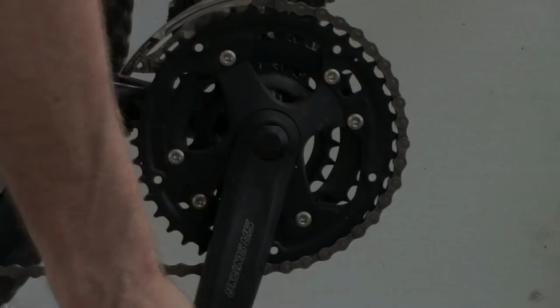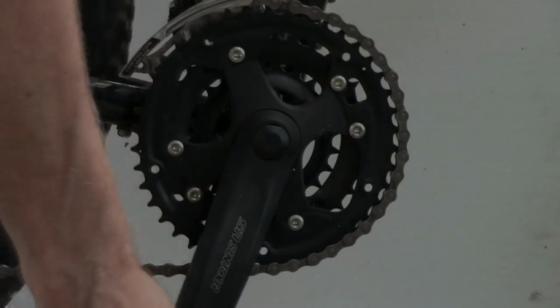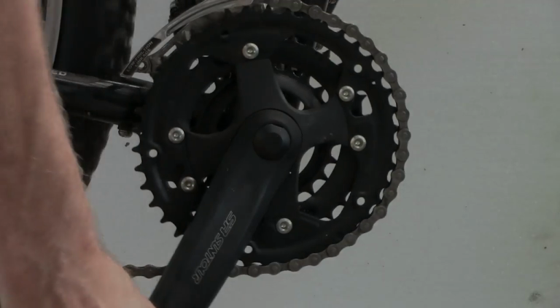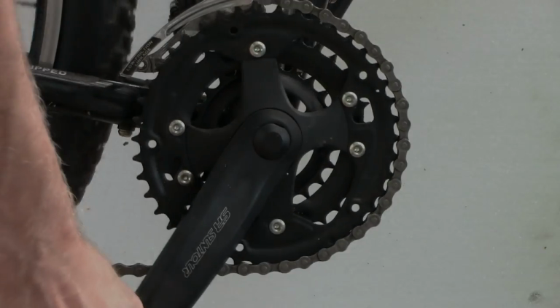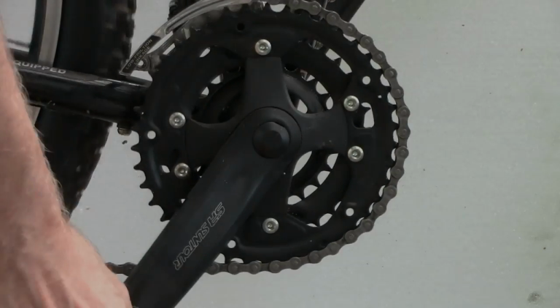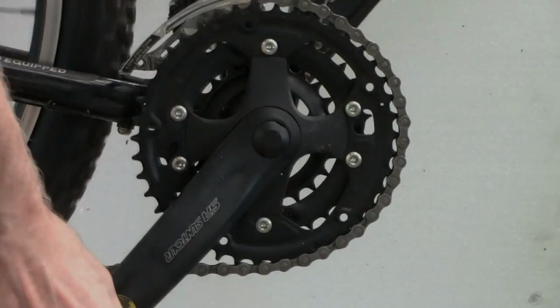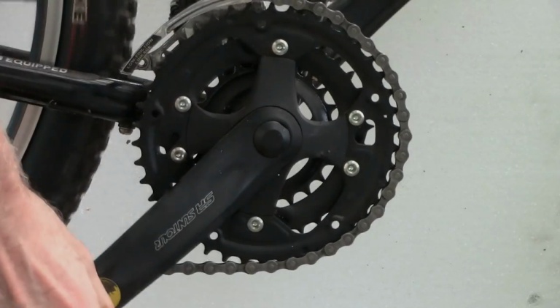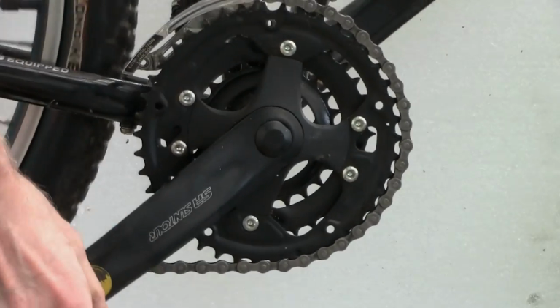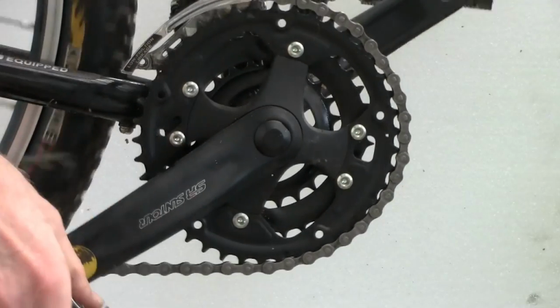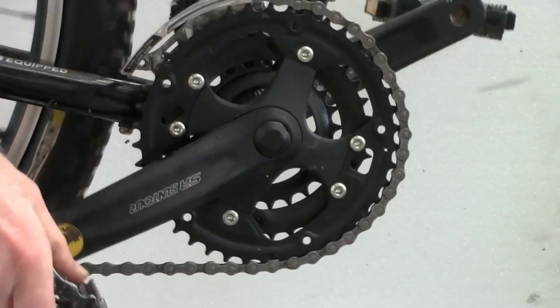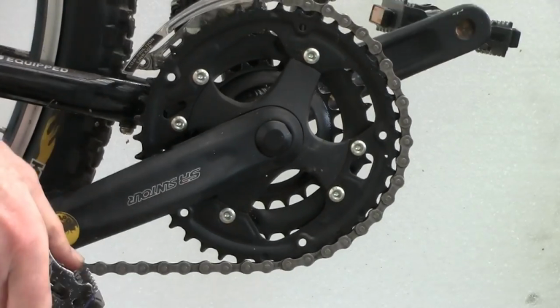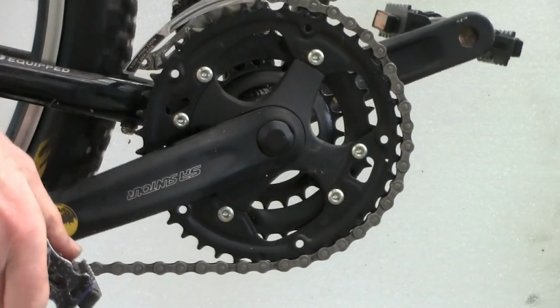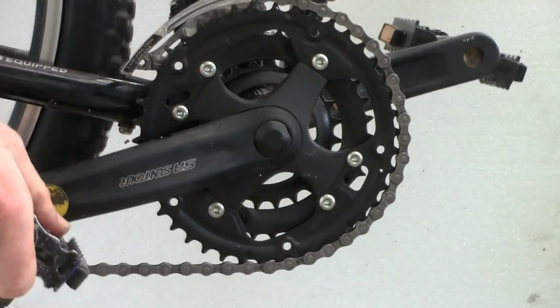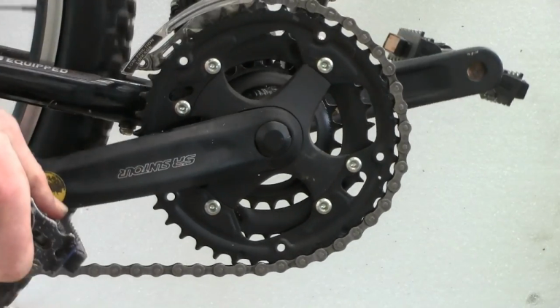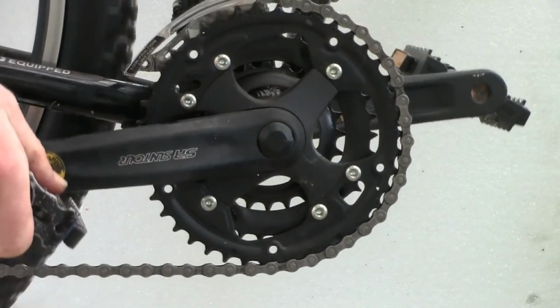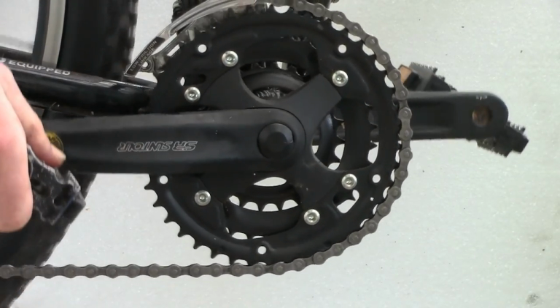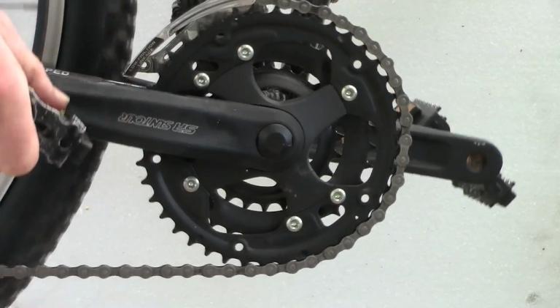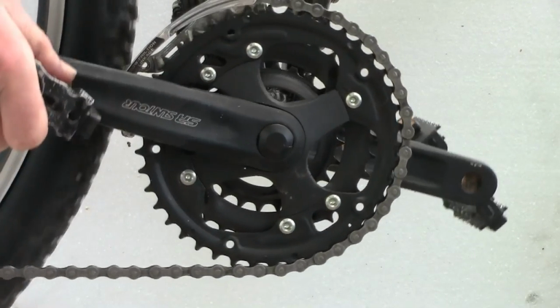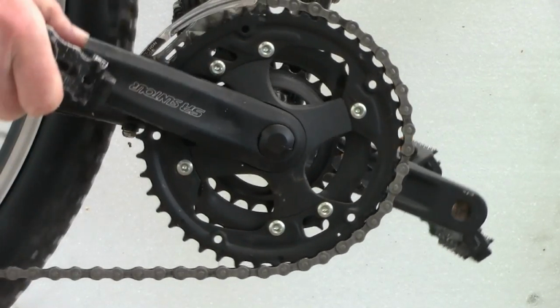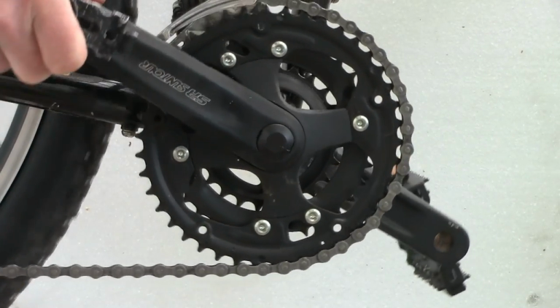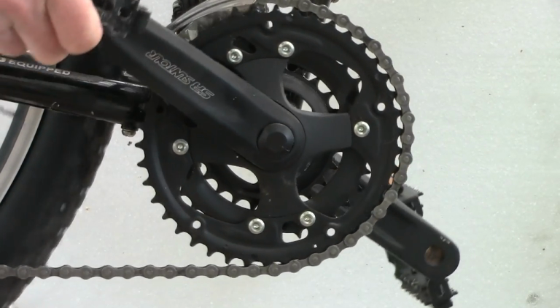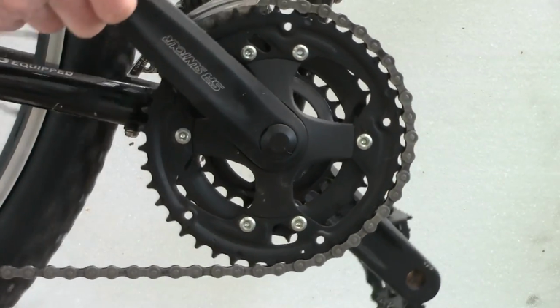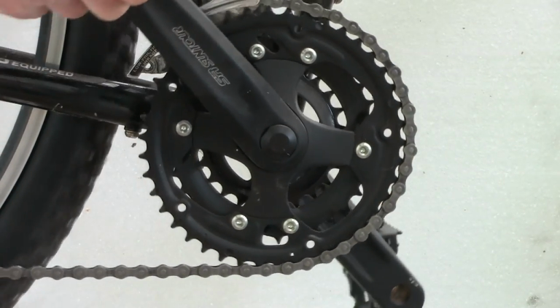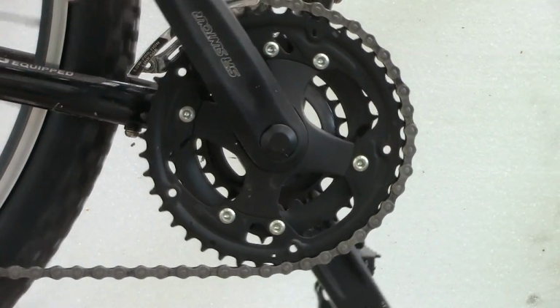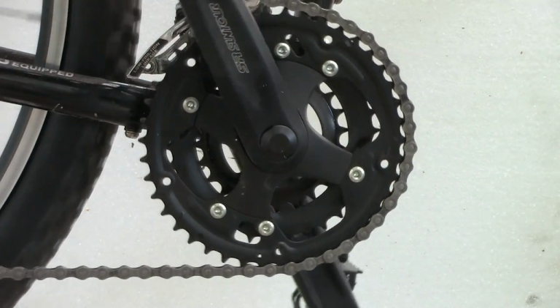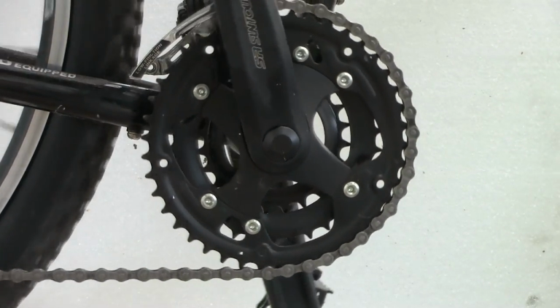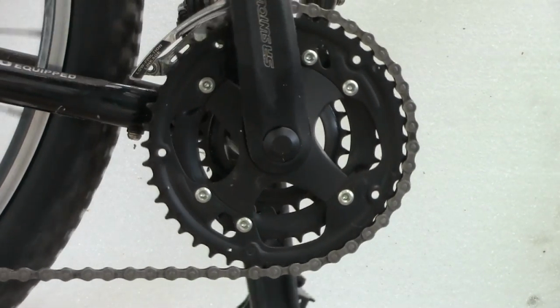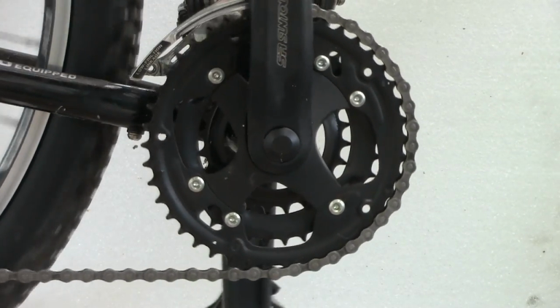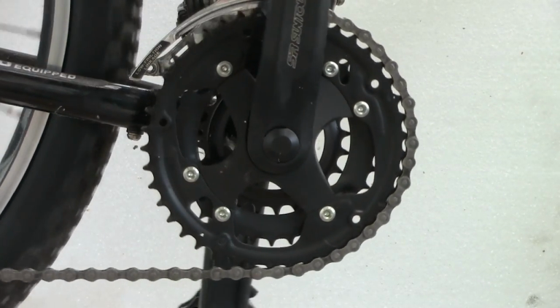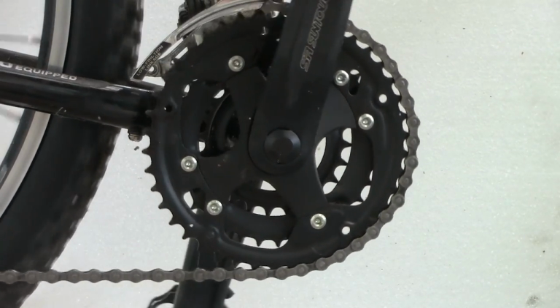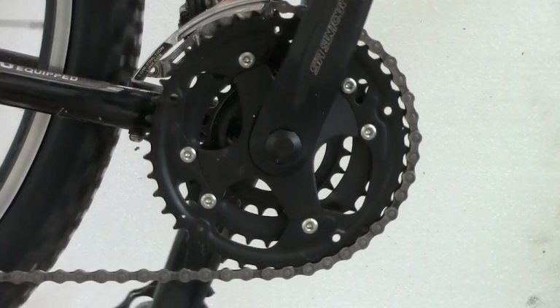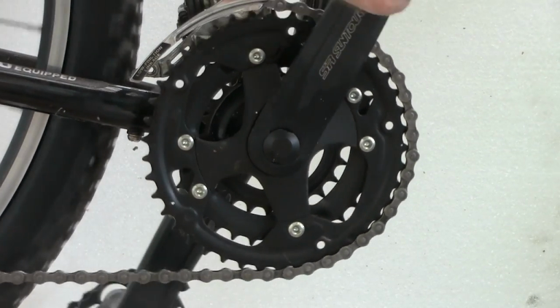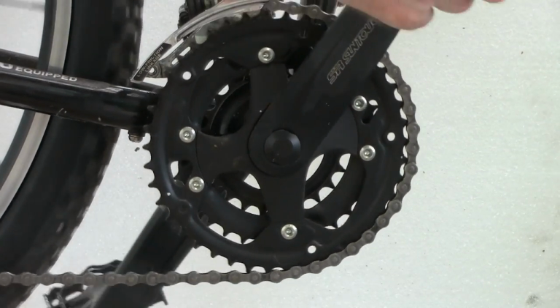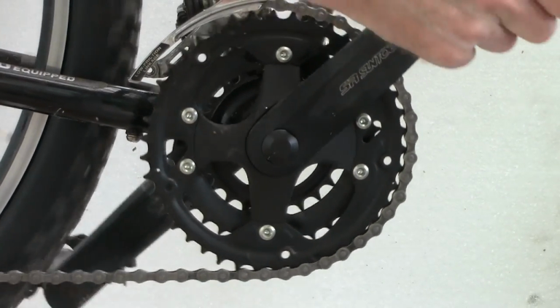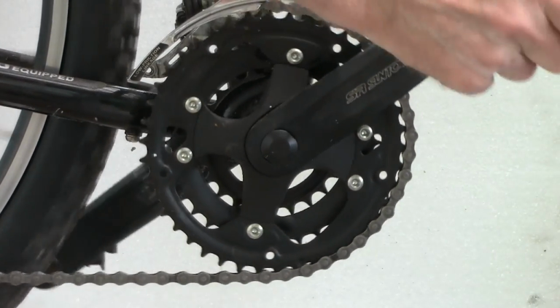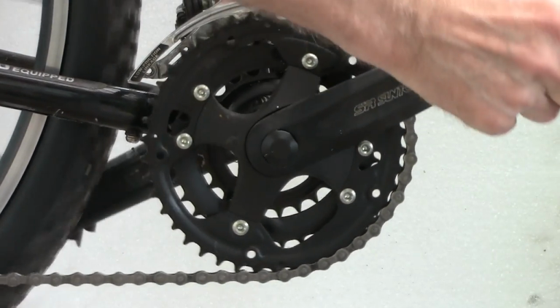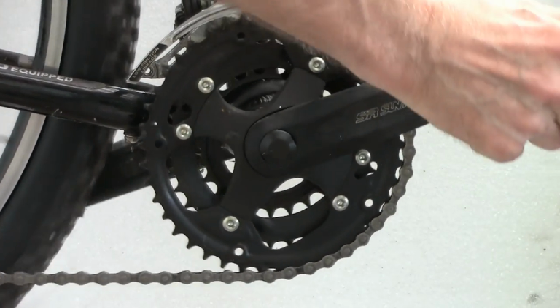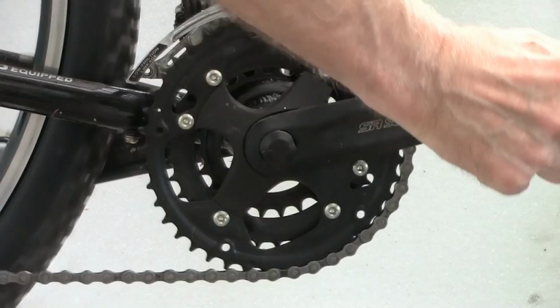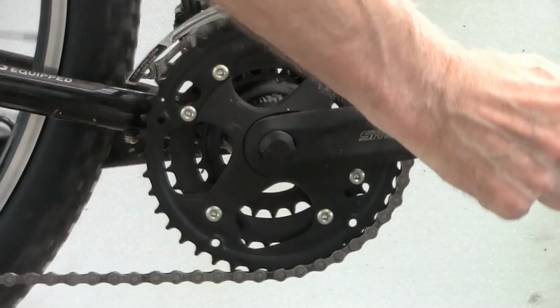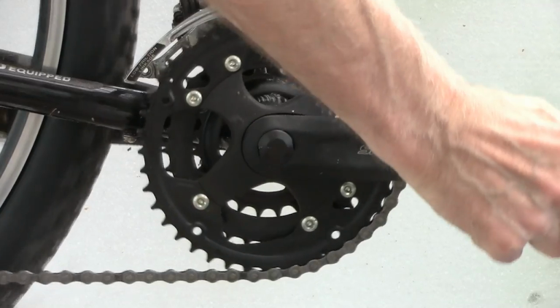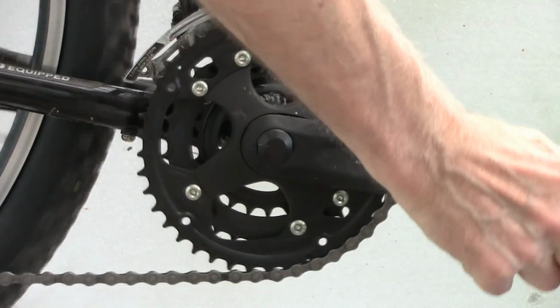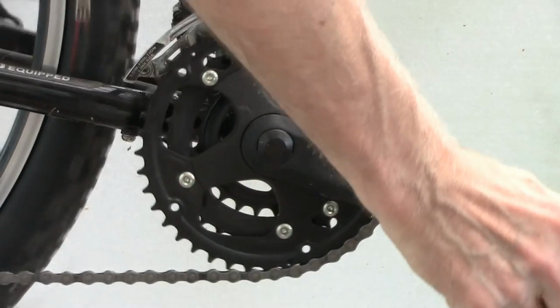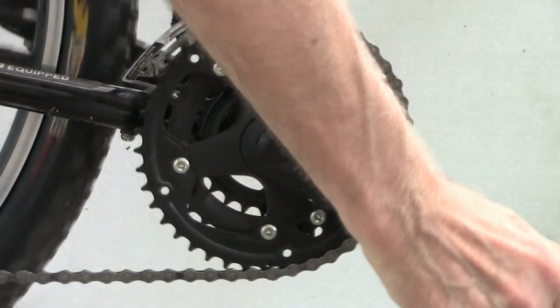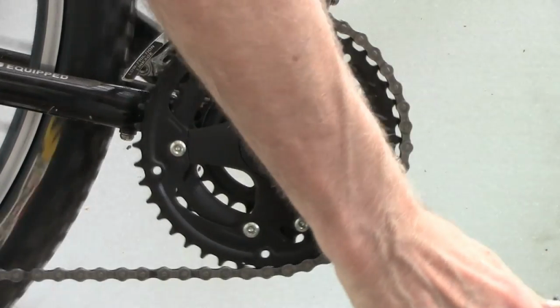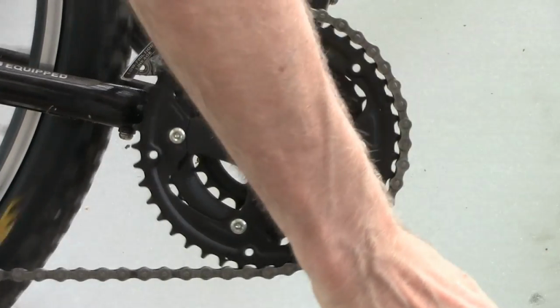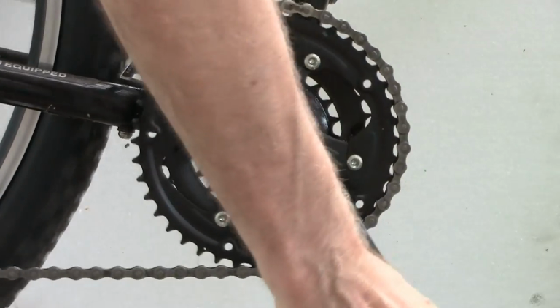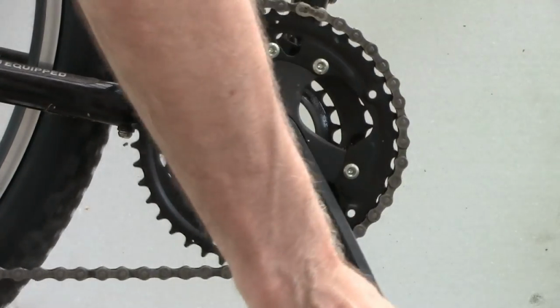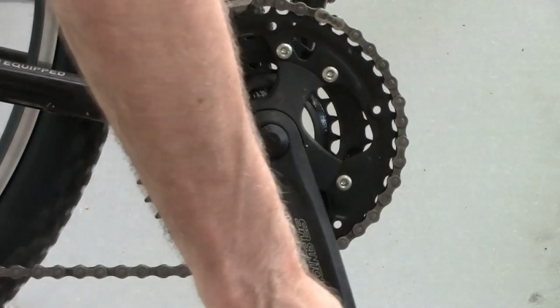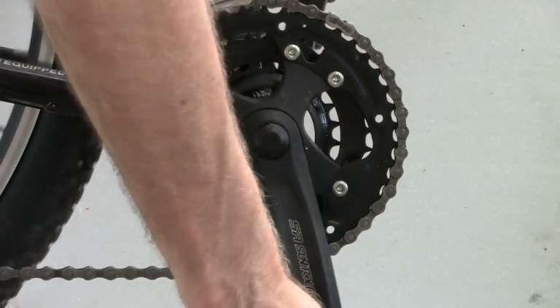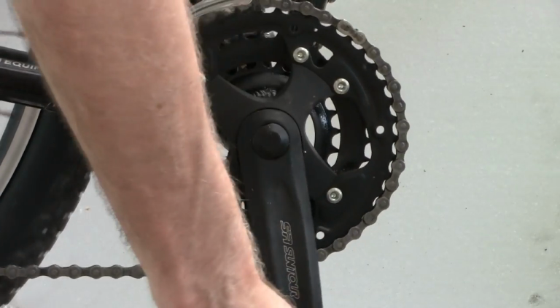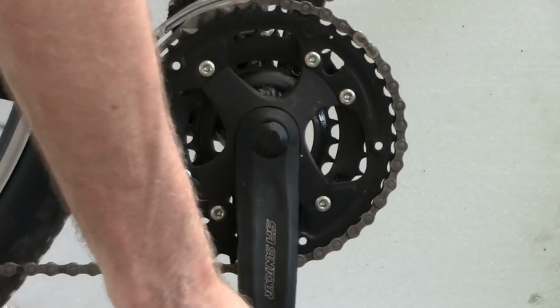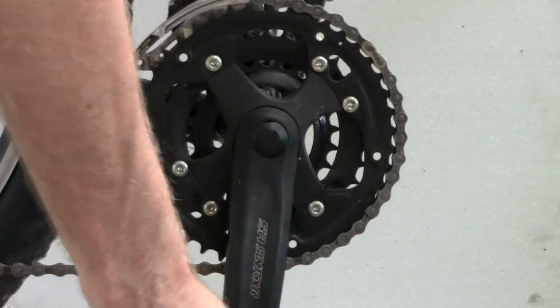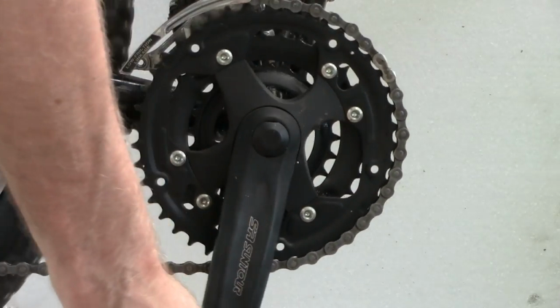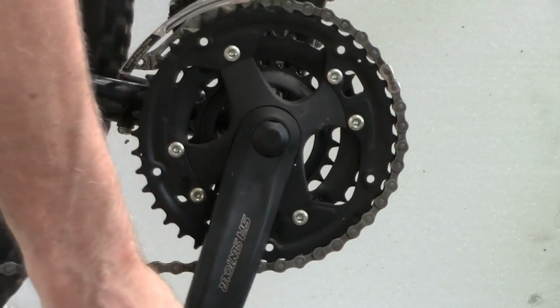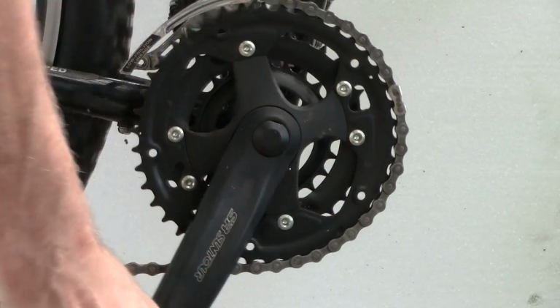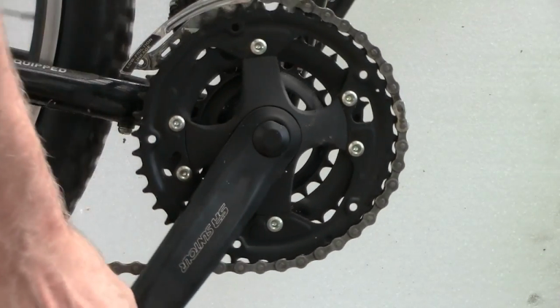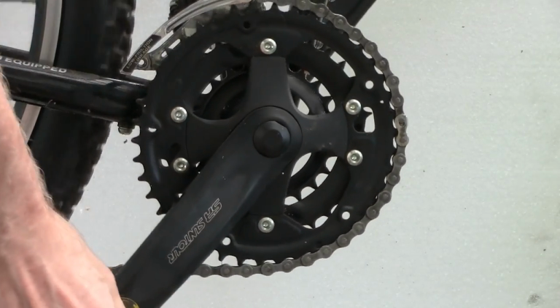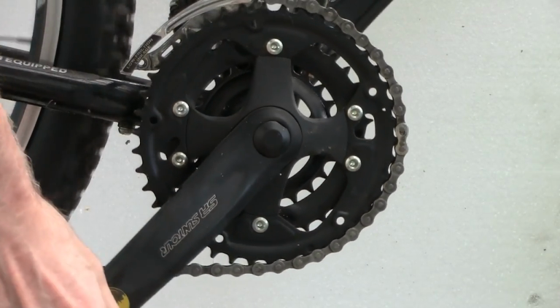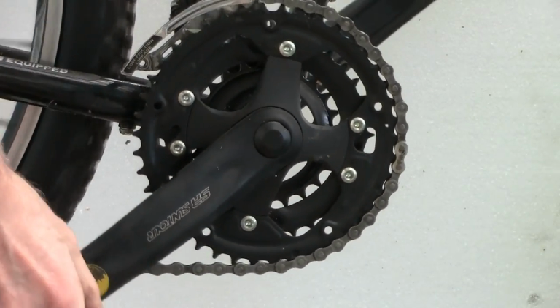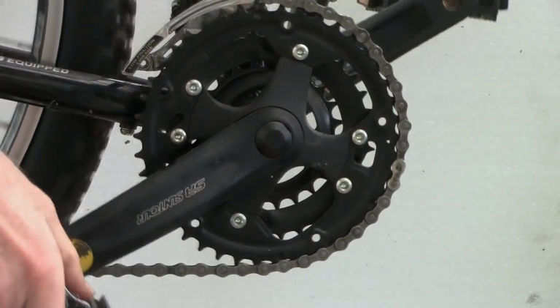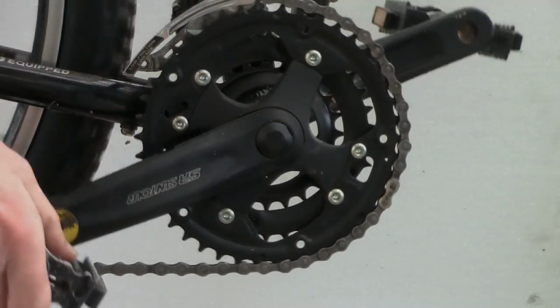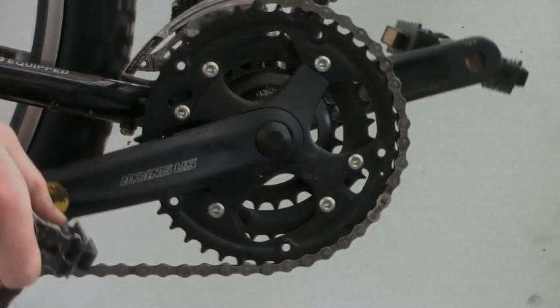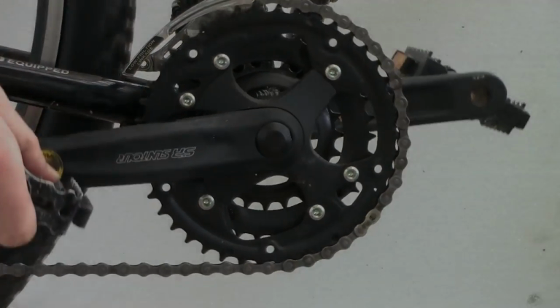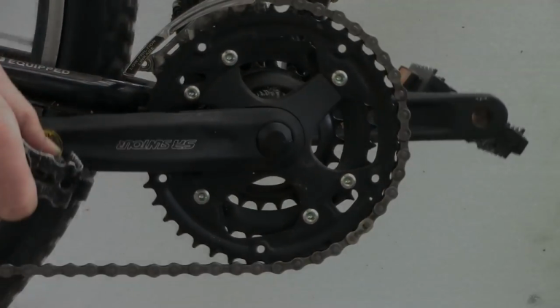Here's the same chain, lubricated. There is no substantial difference in how it engages the chain wheel.